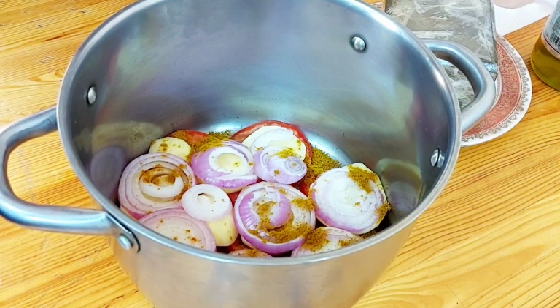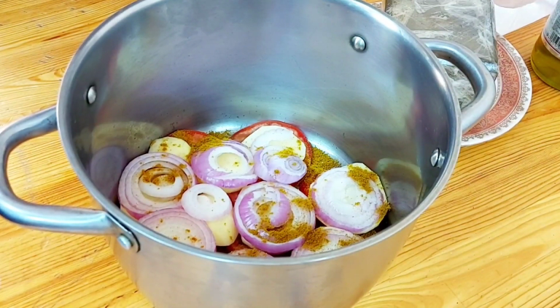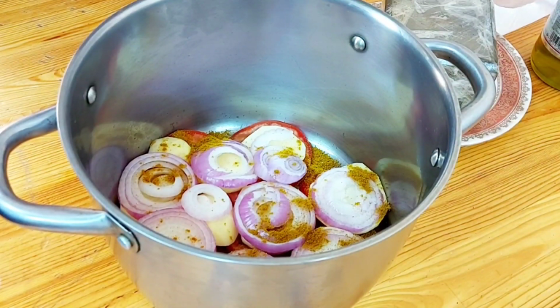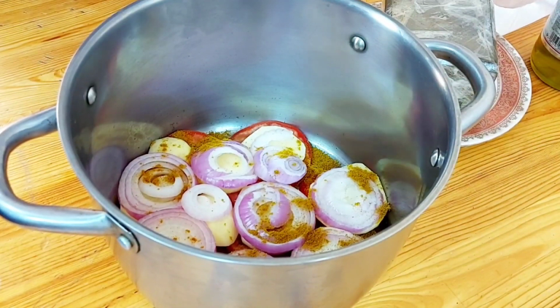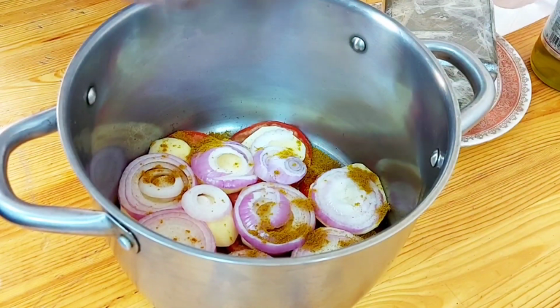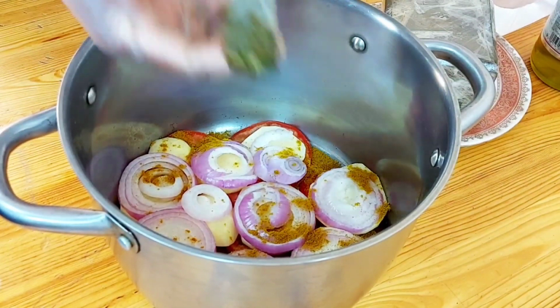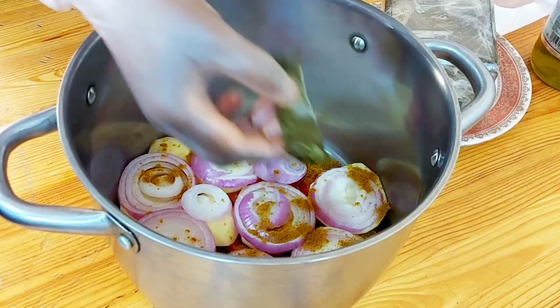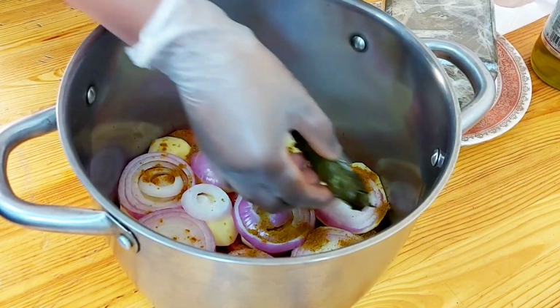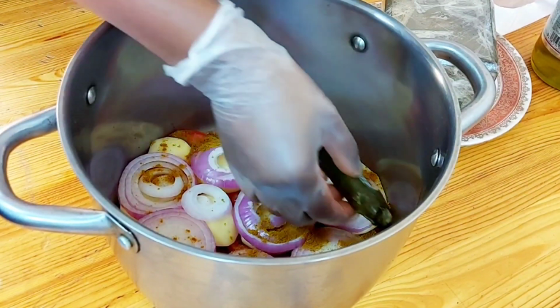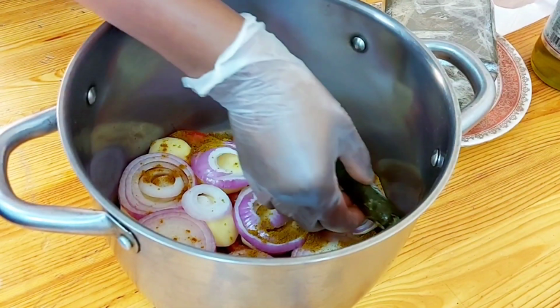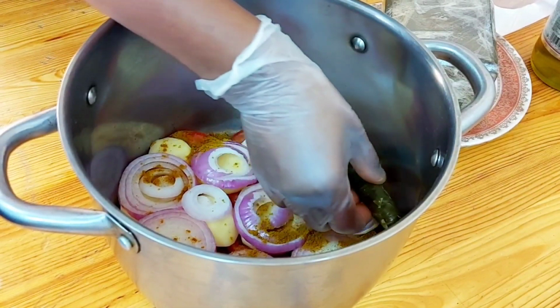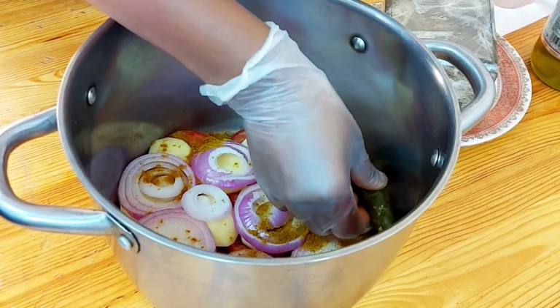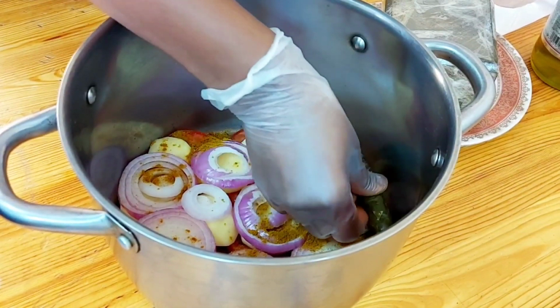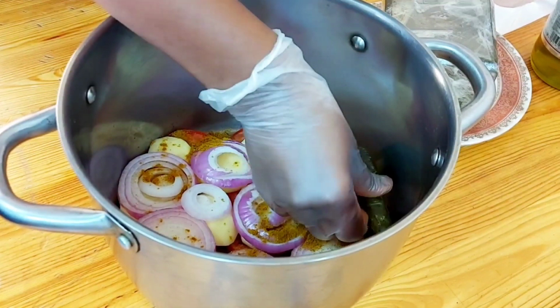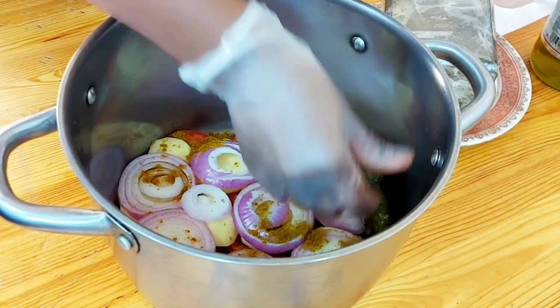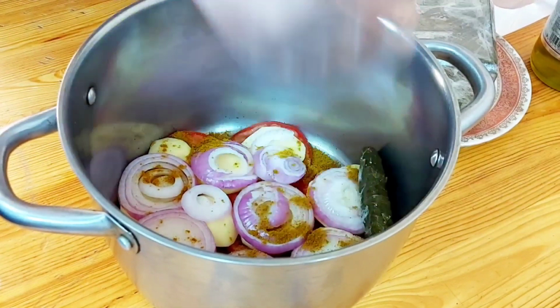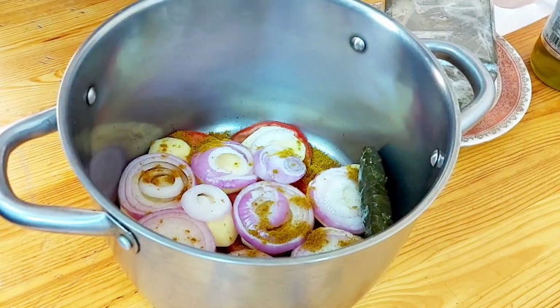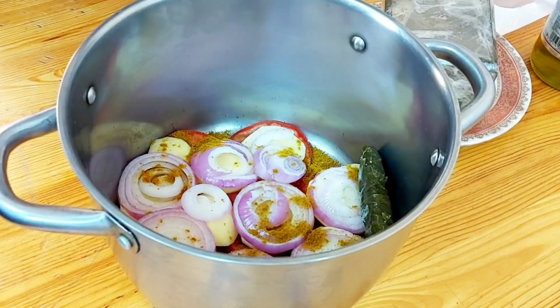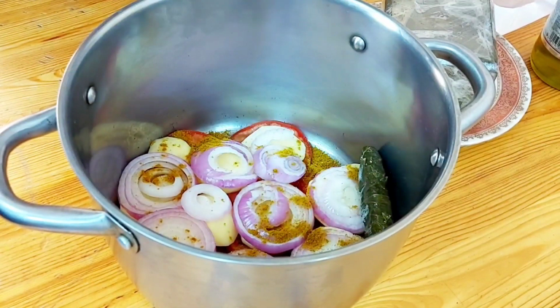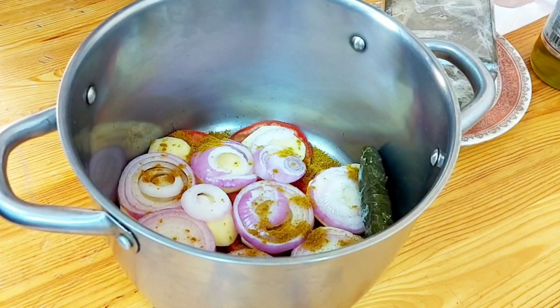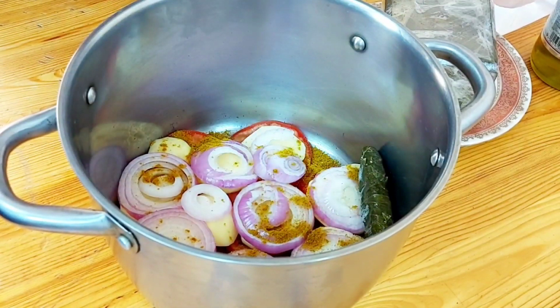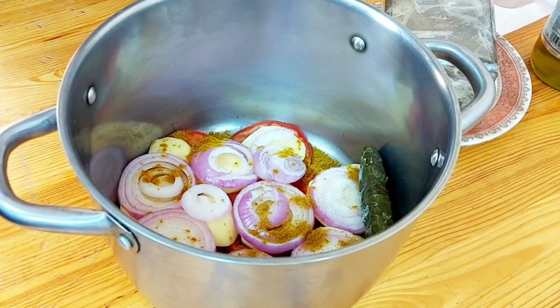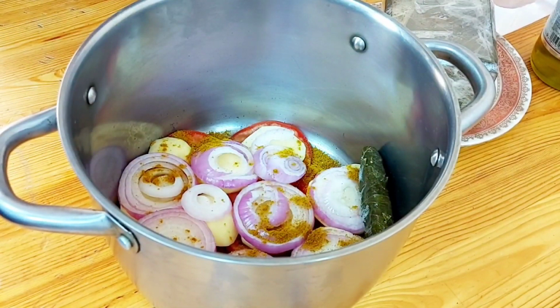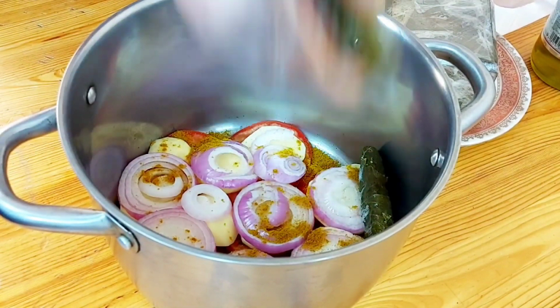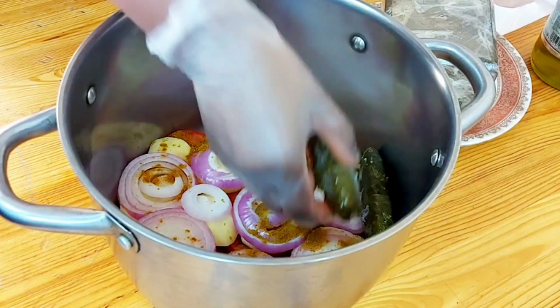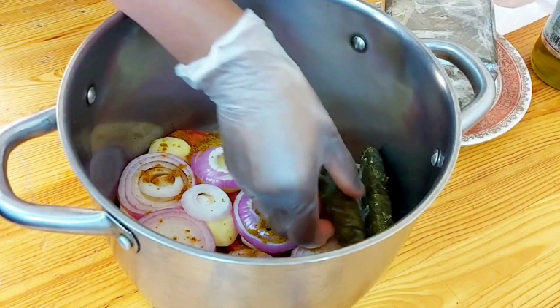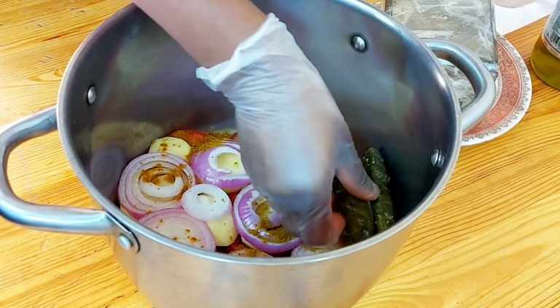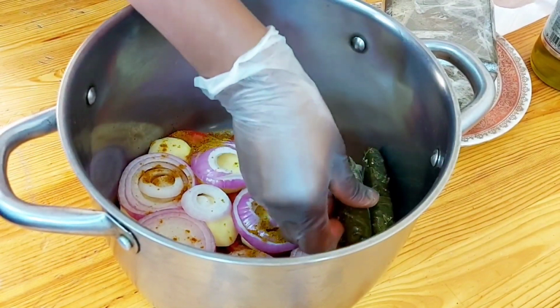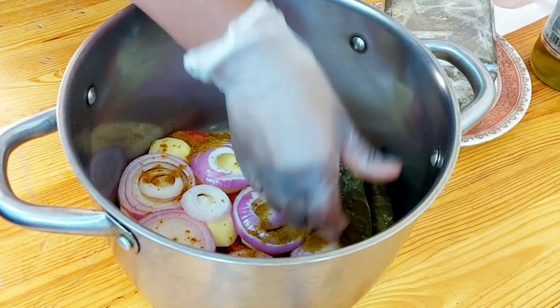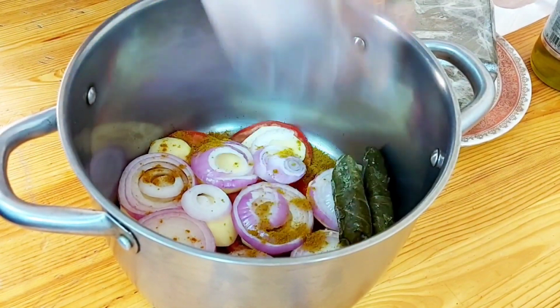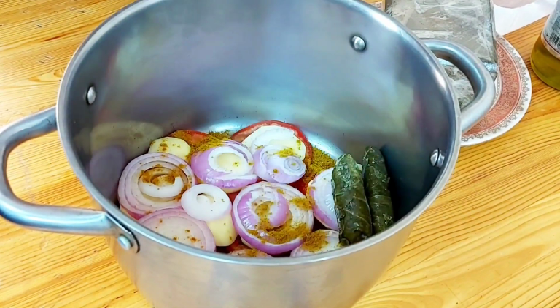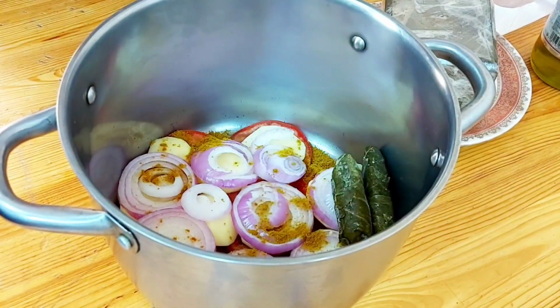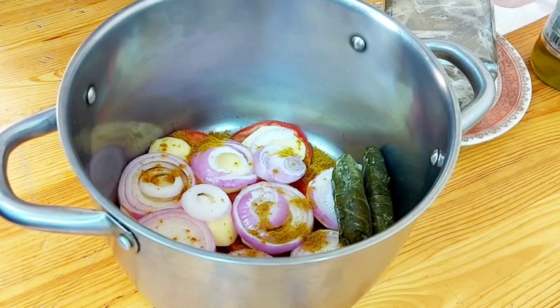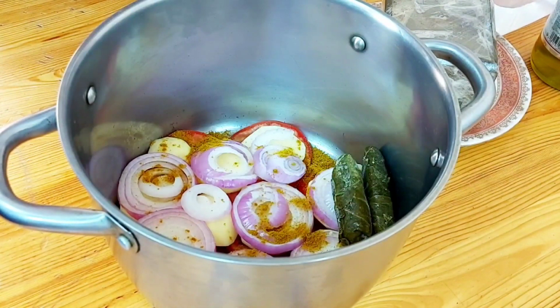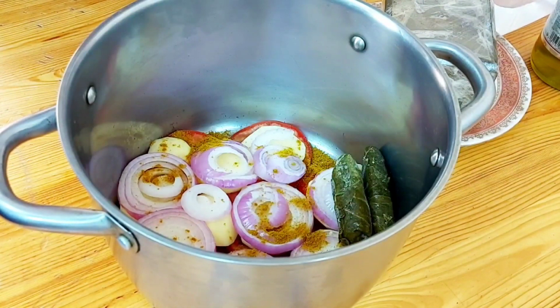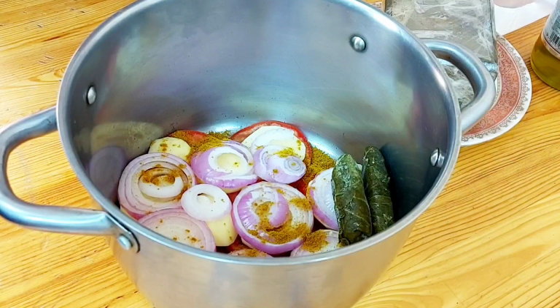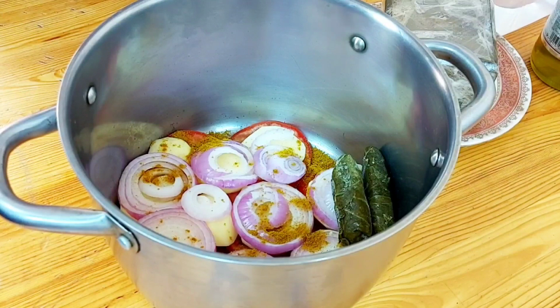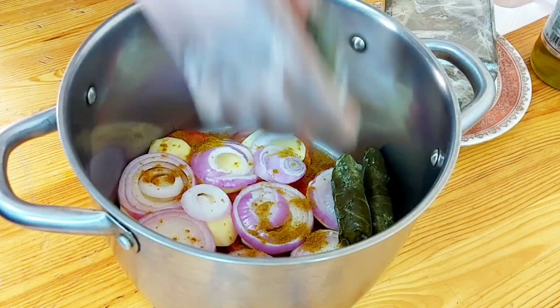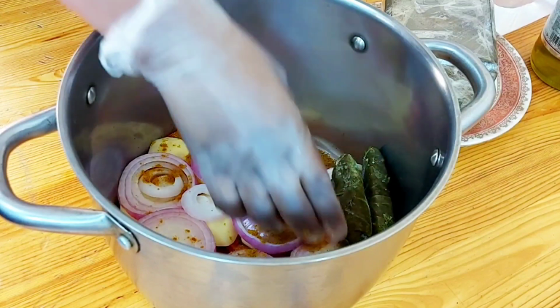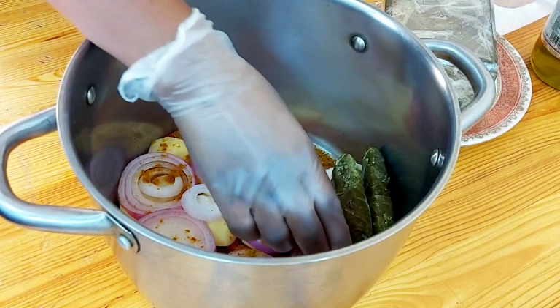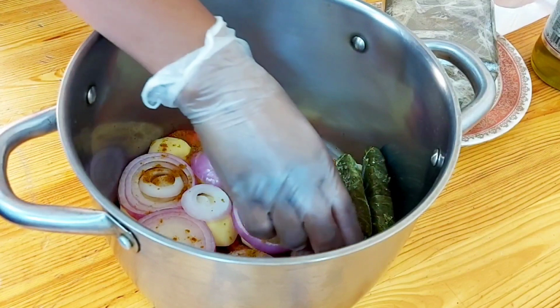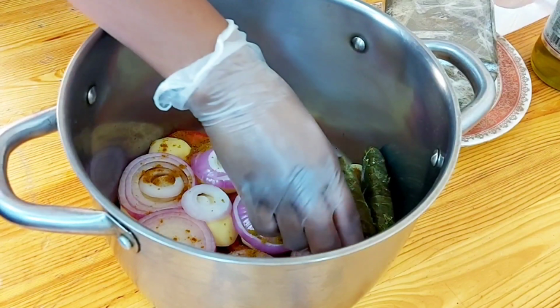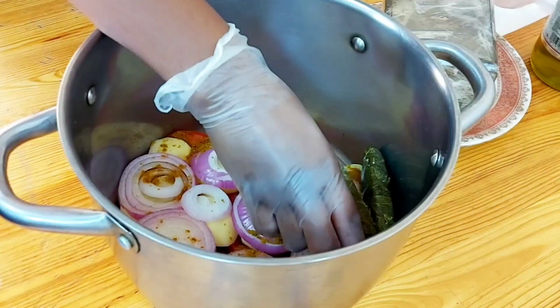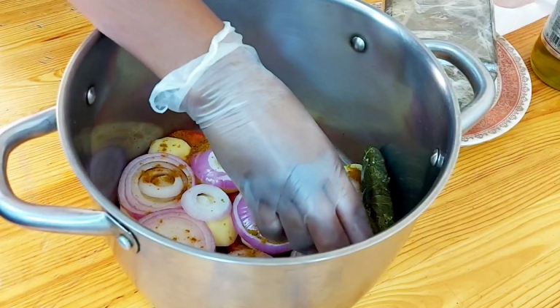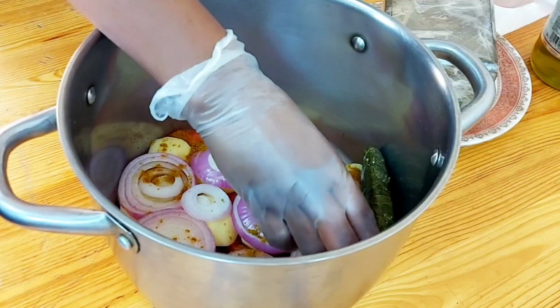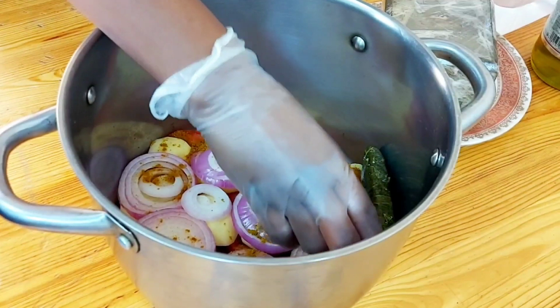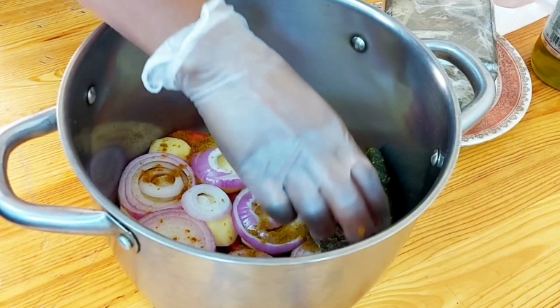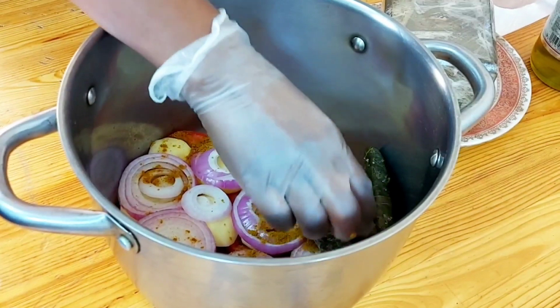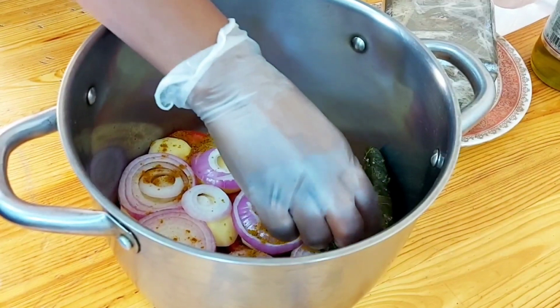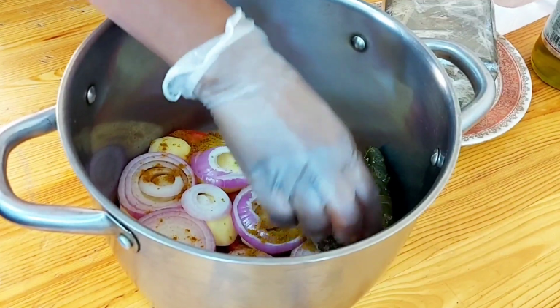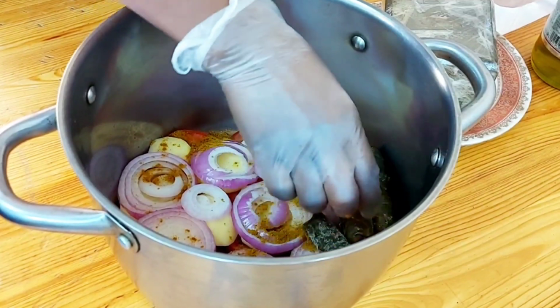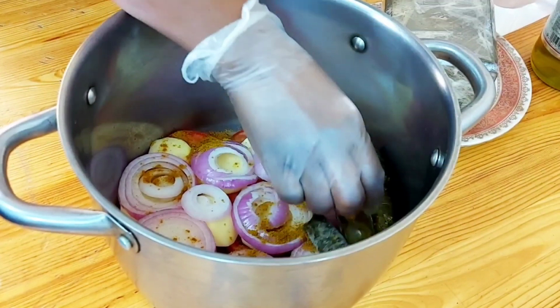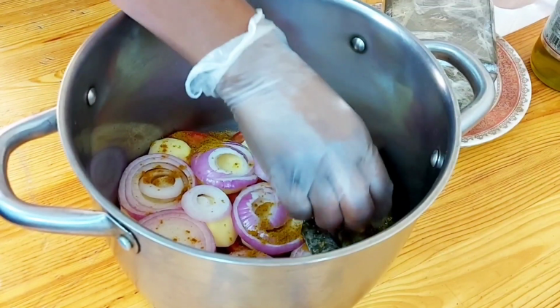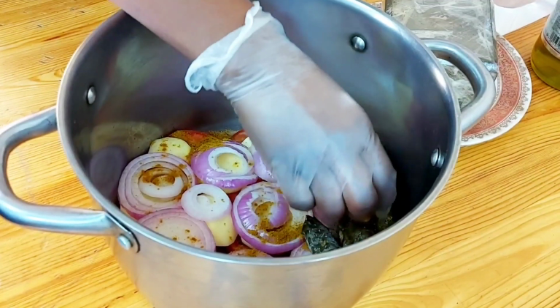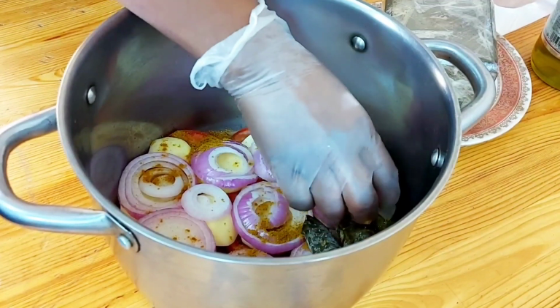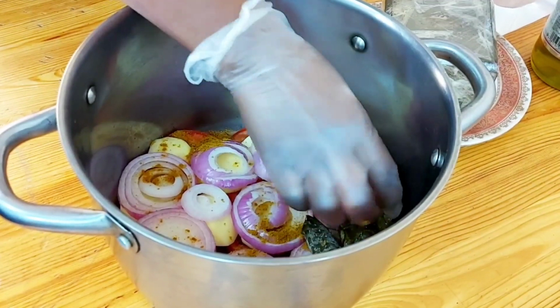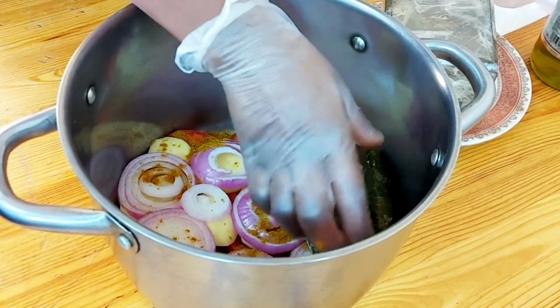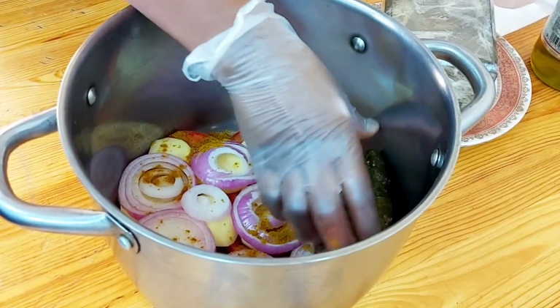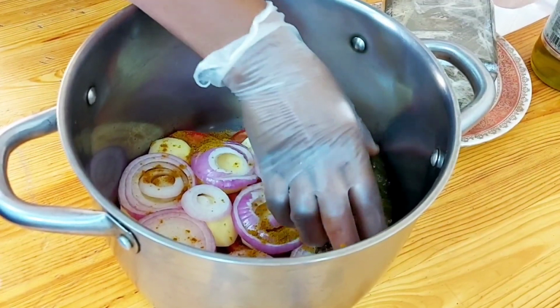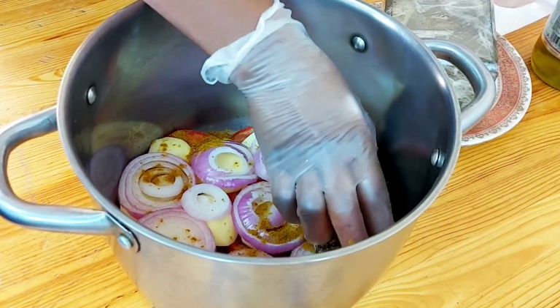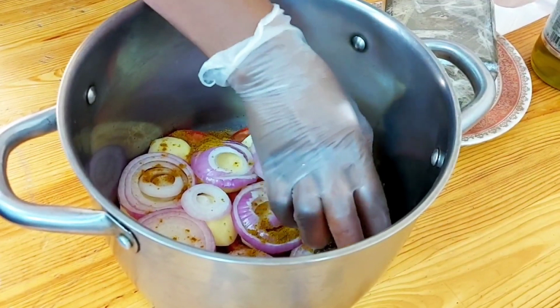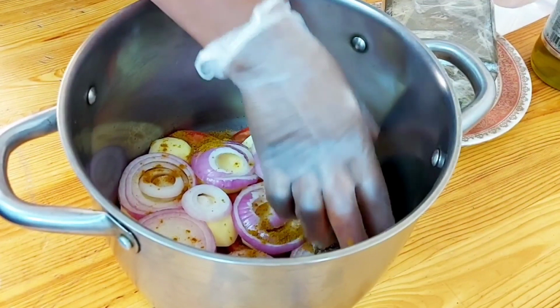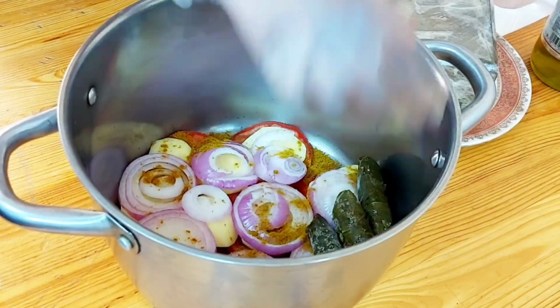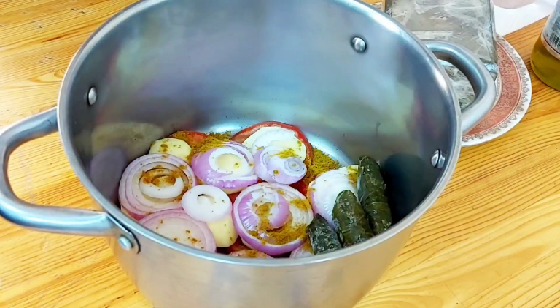Some people eat the potato too, so we arrange the stuffed grape leaves on top.